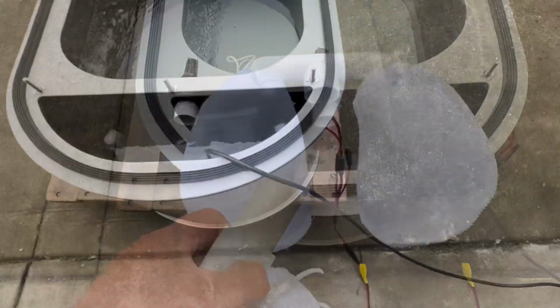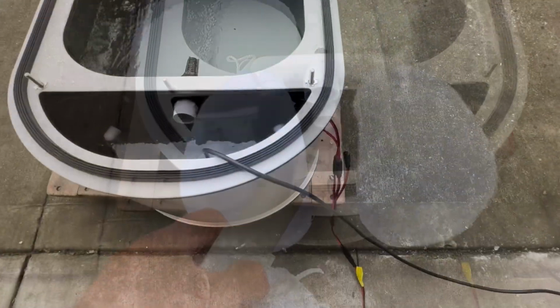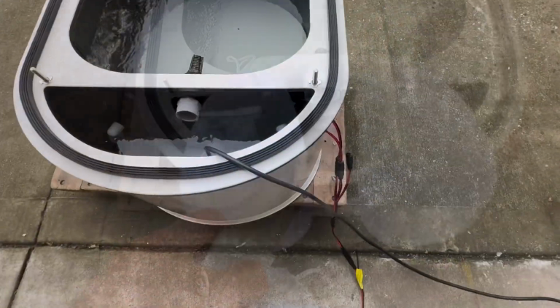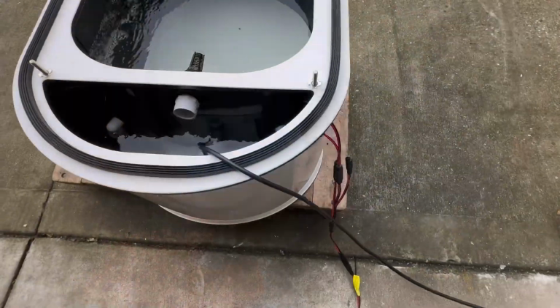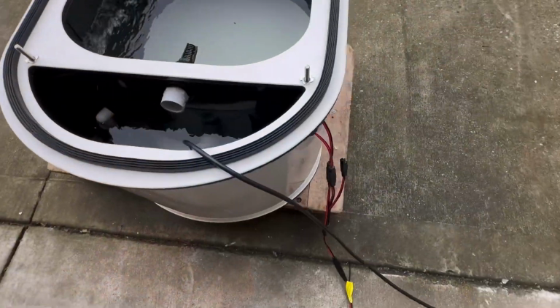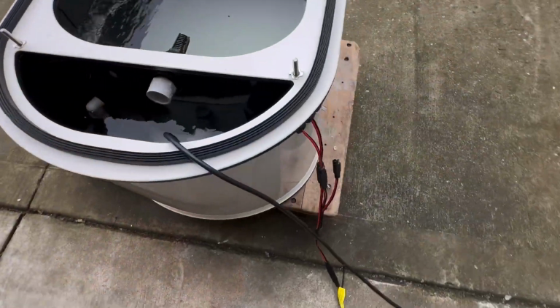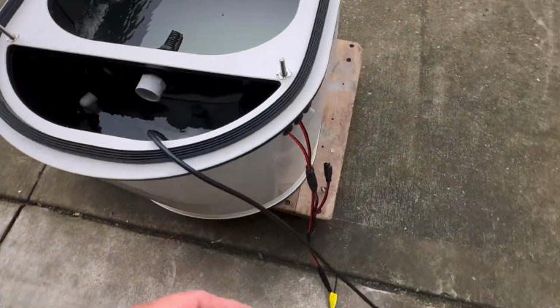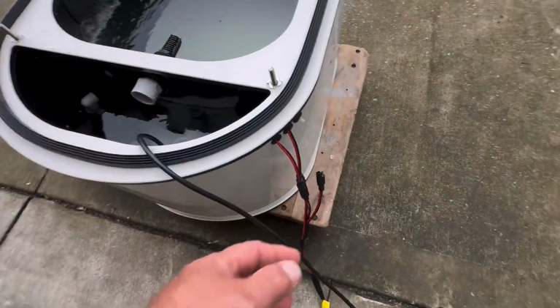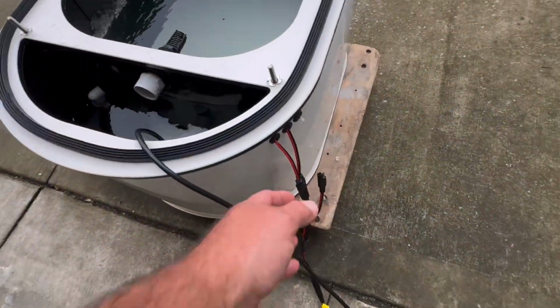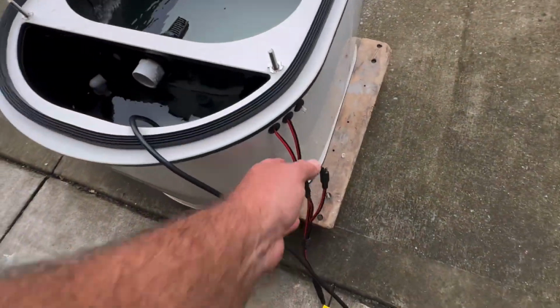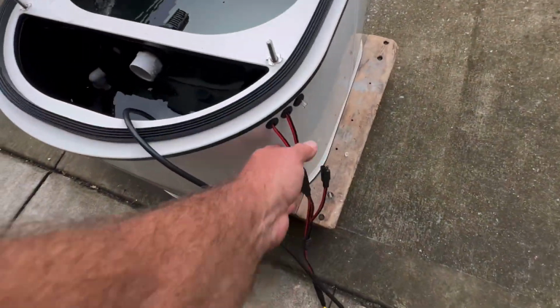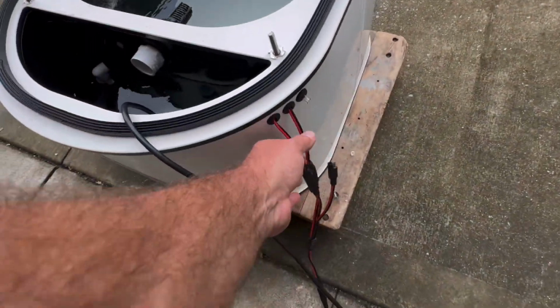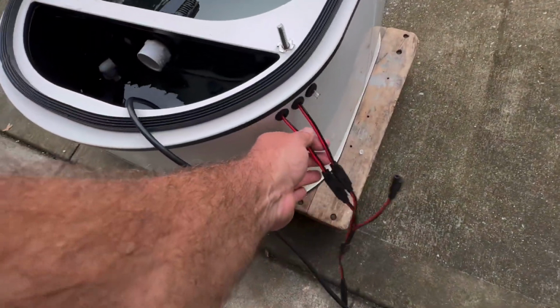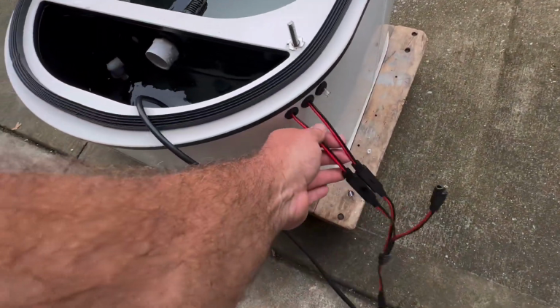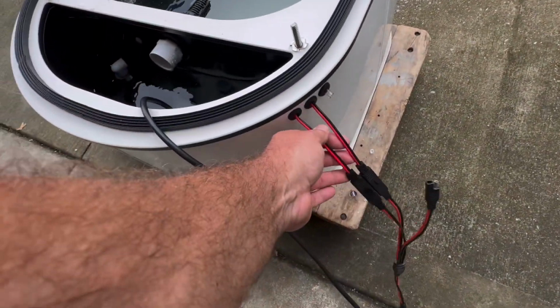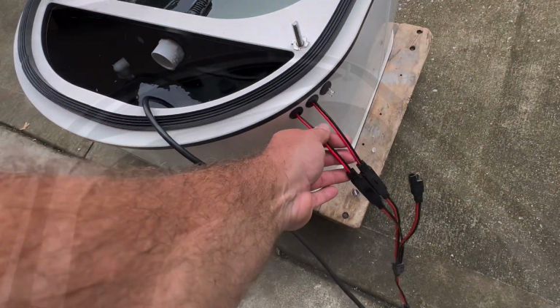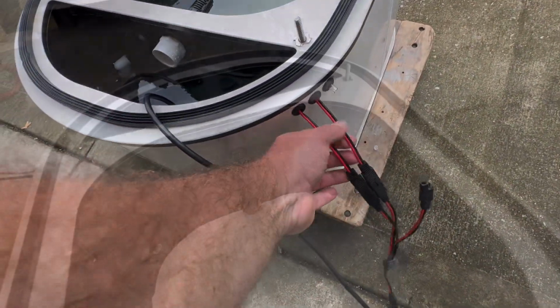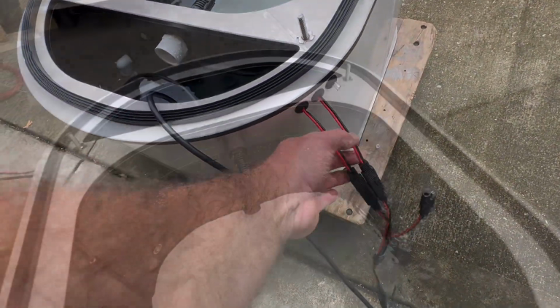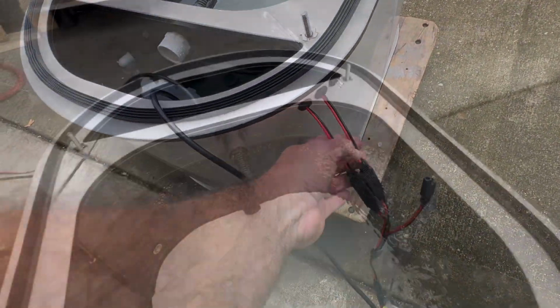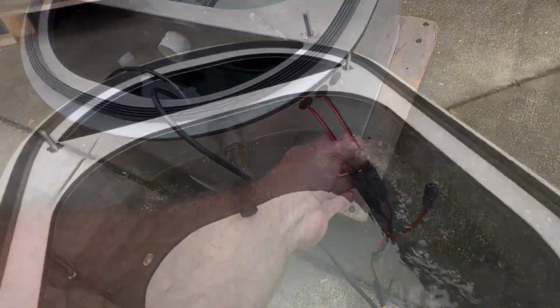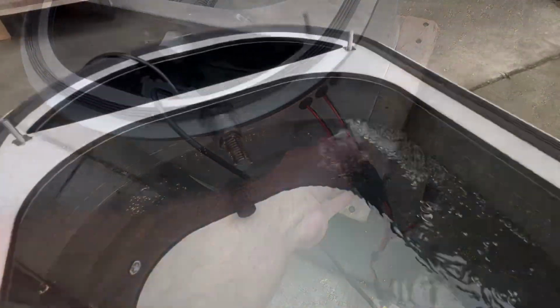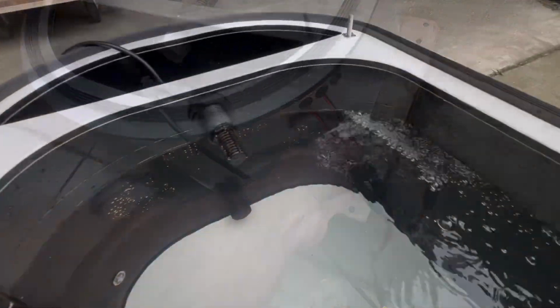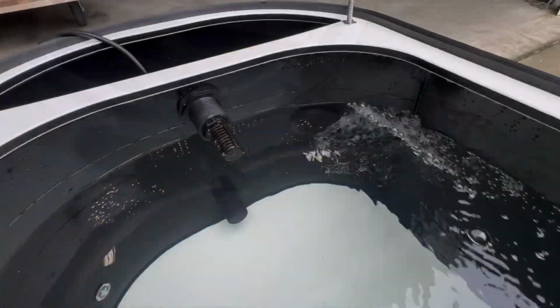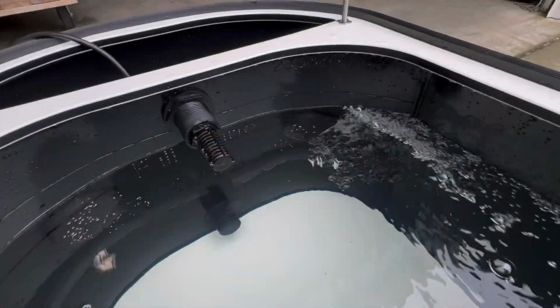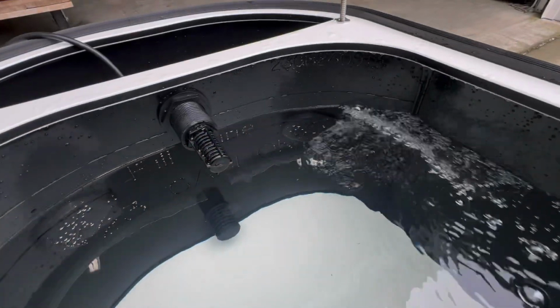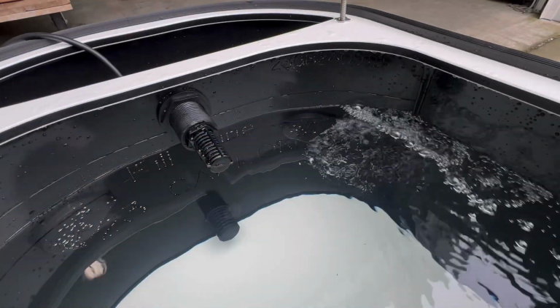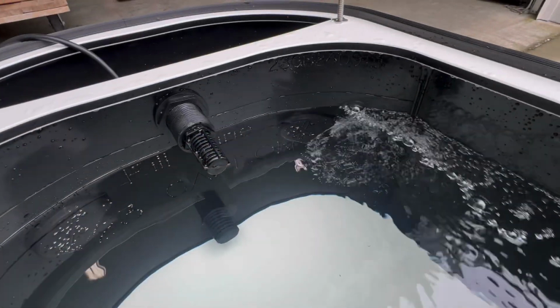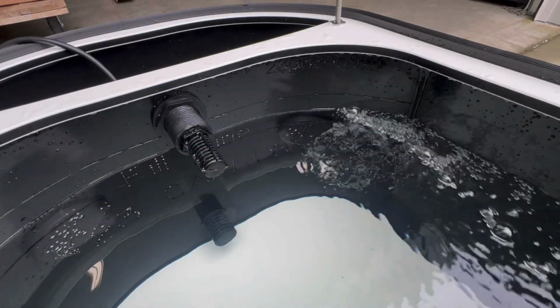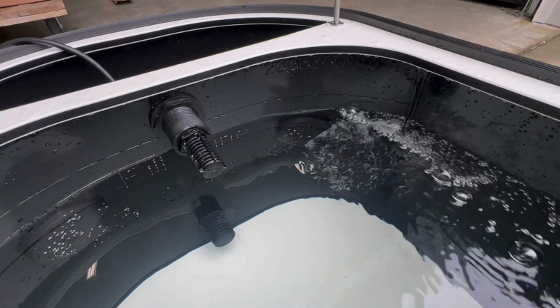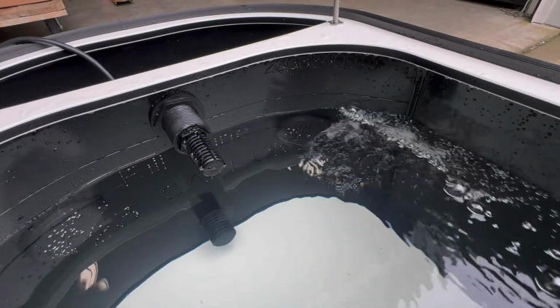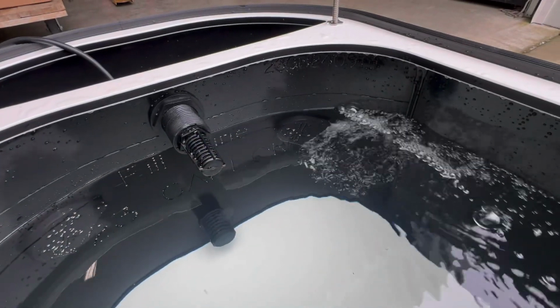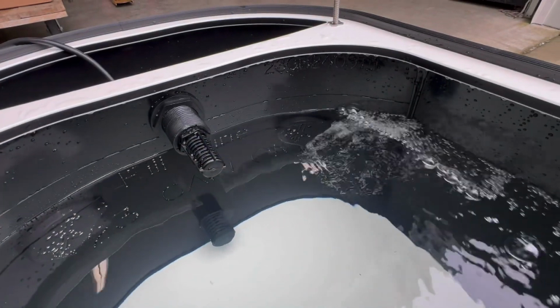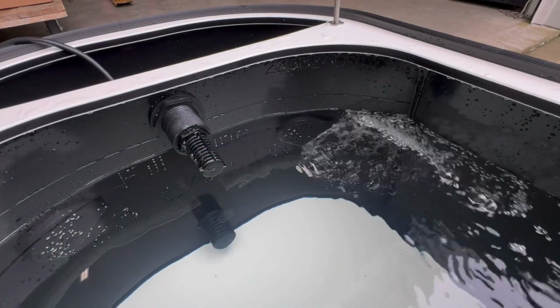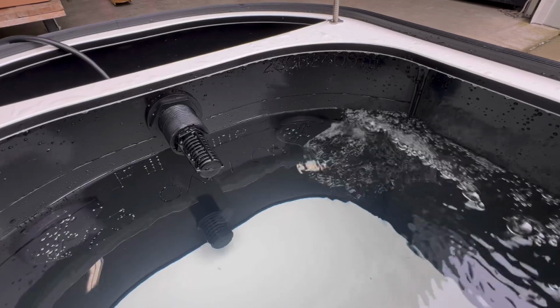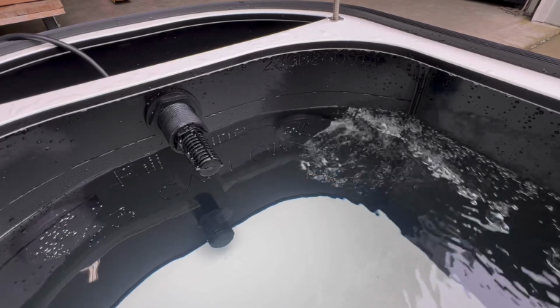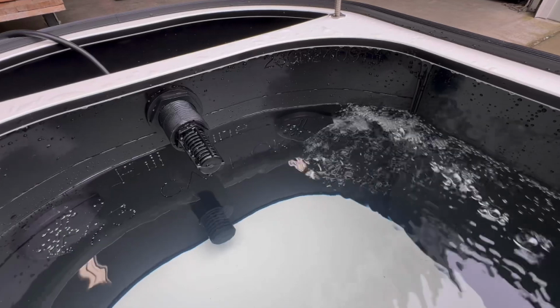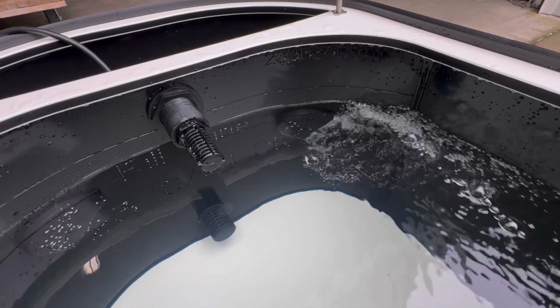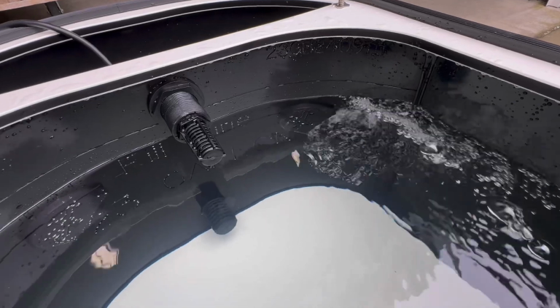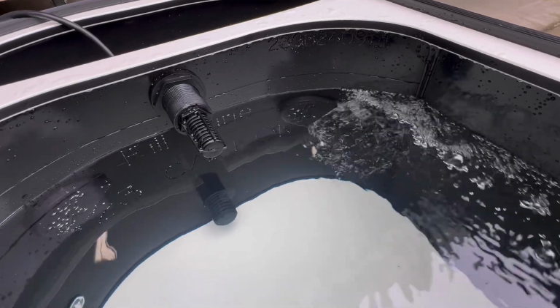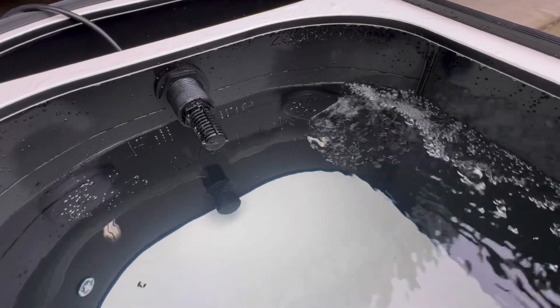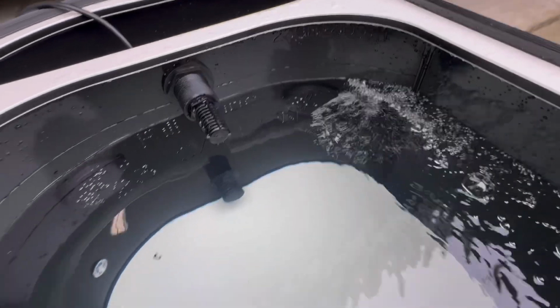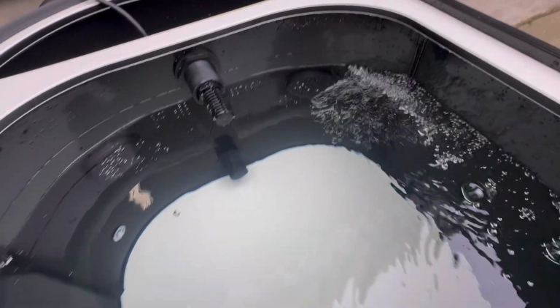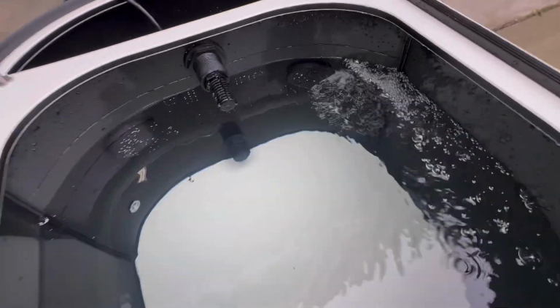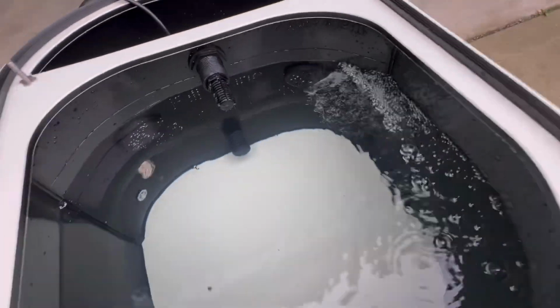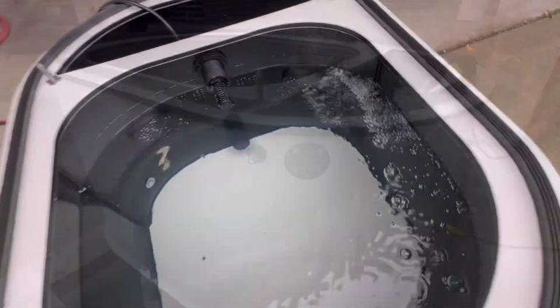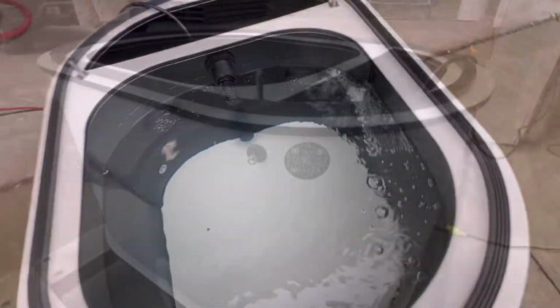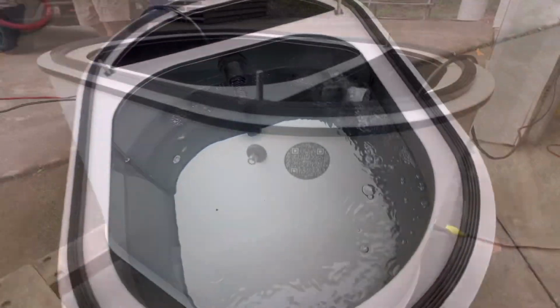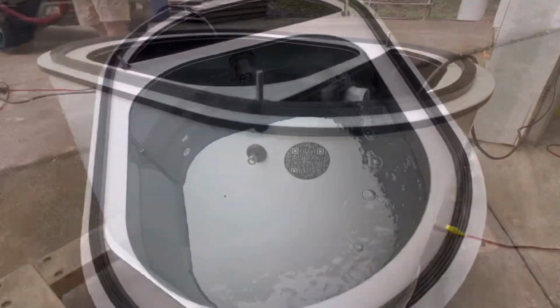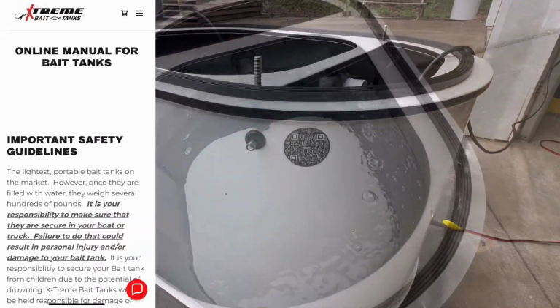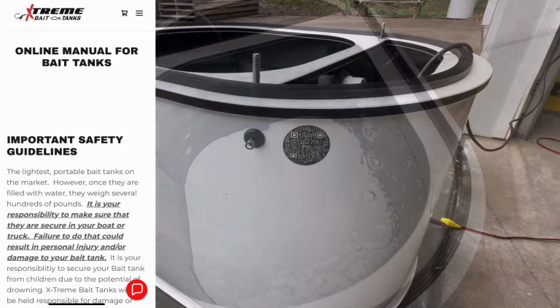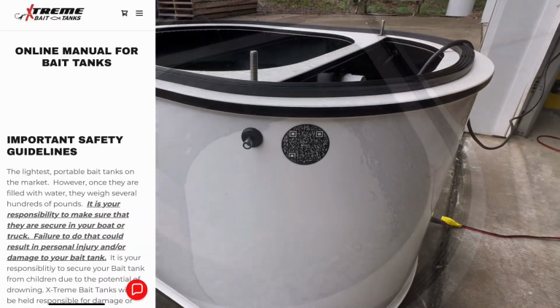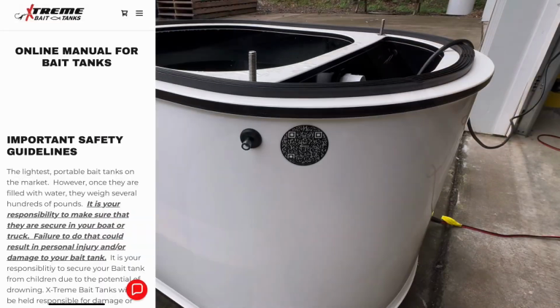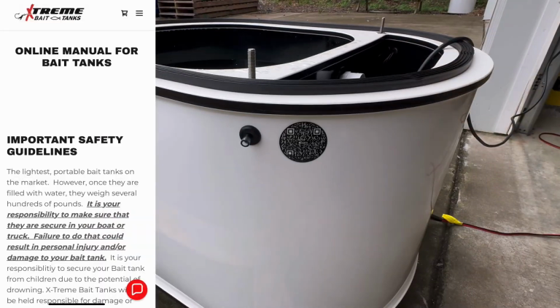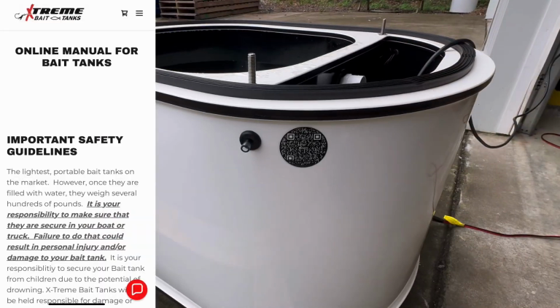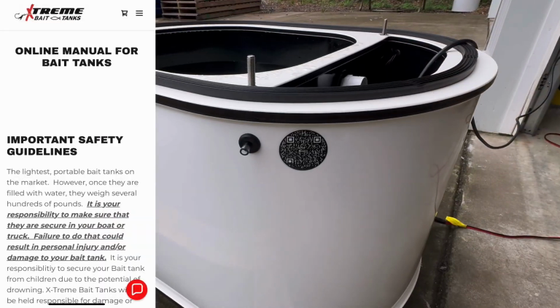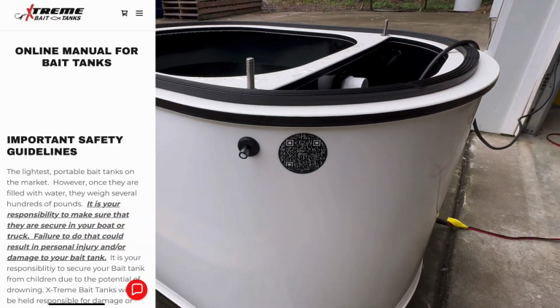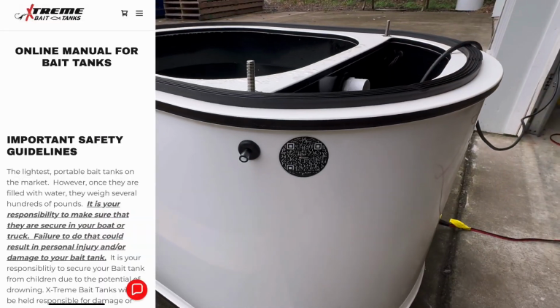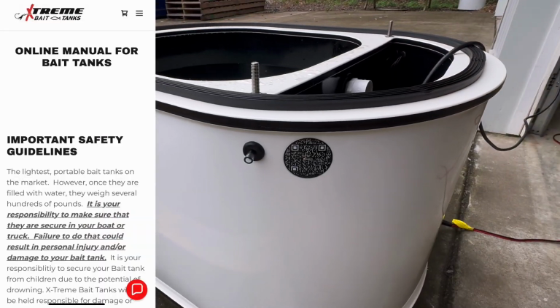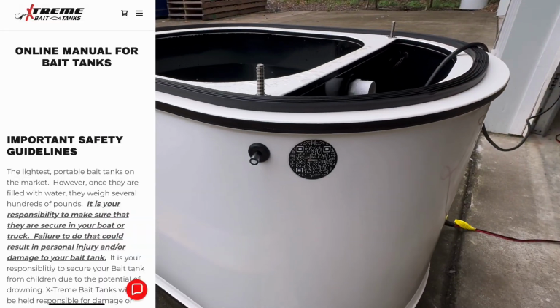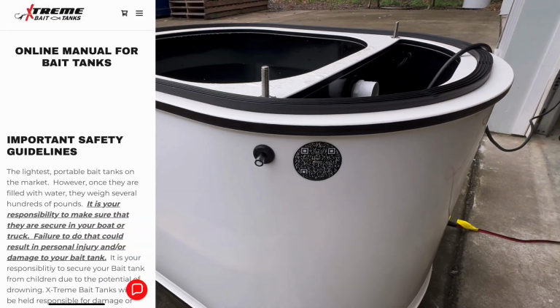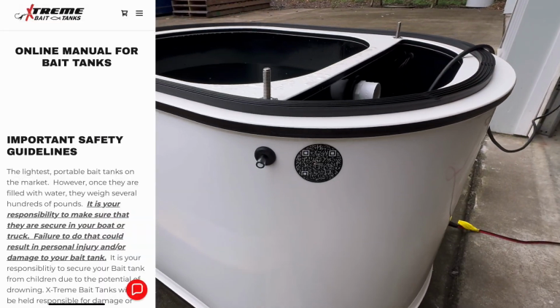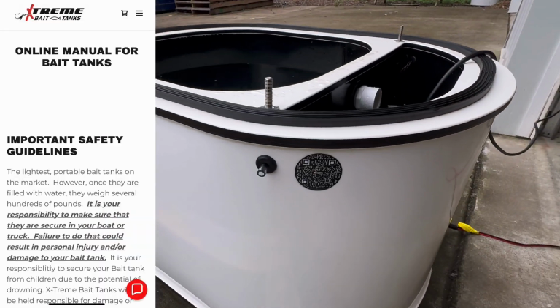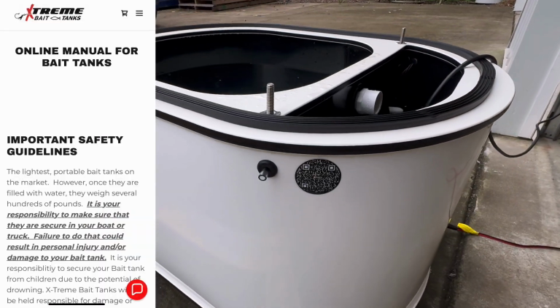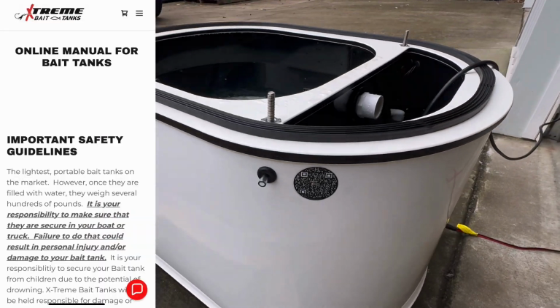Two quick connections for your pump and light, a serial number for identification purposes, and a QR code for the online manual.